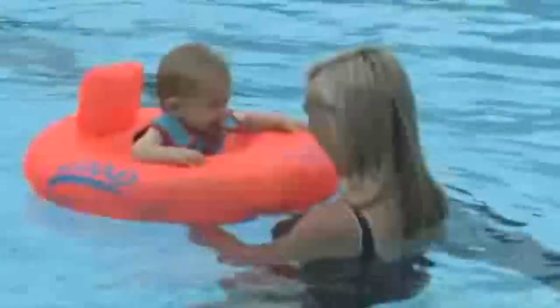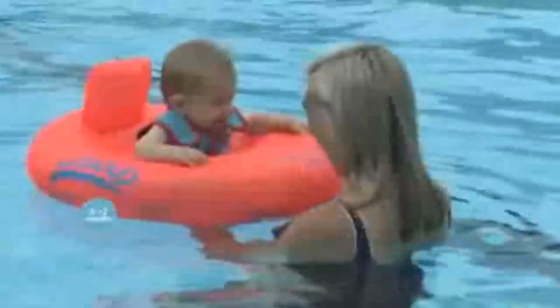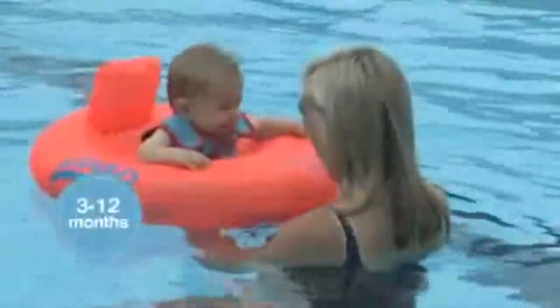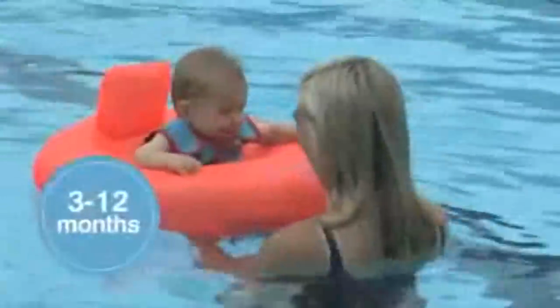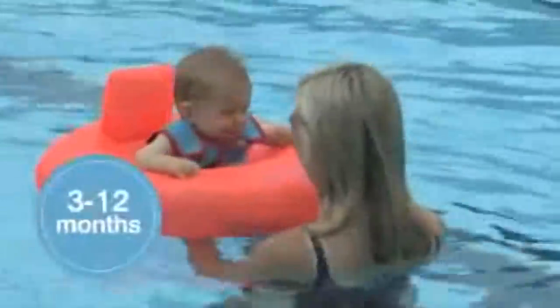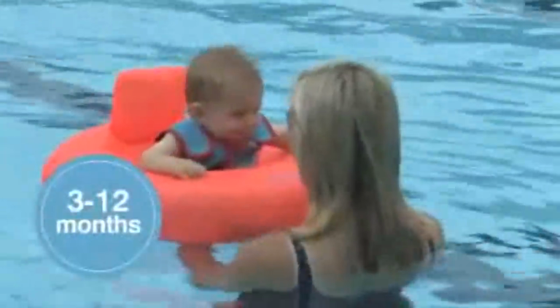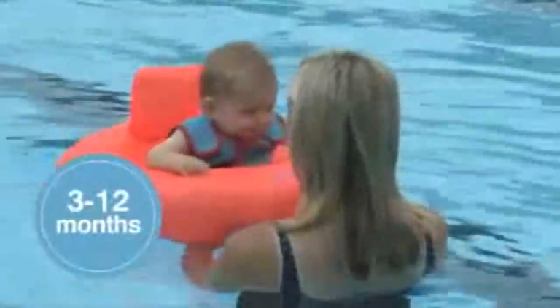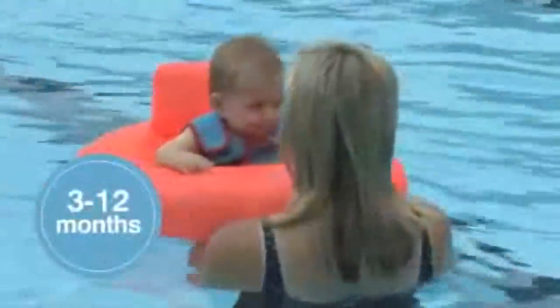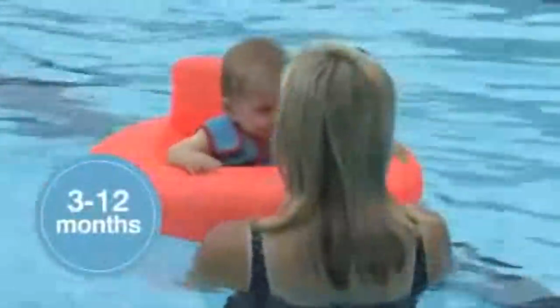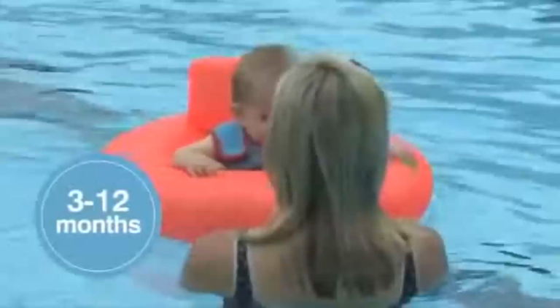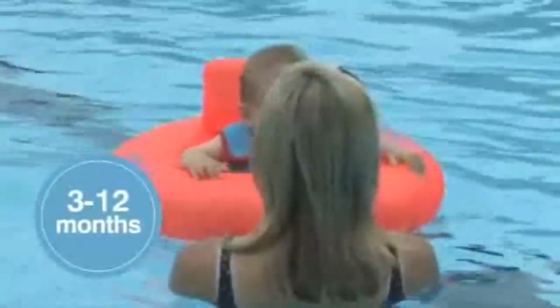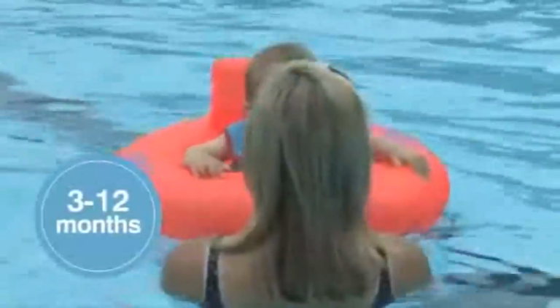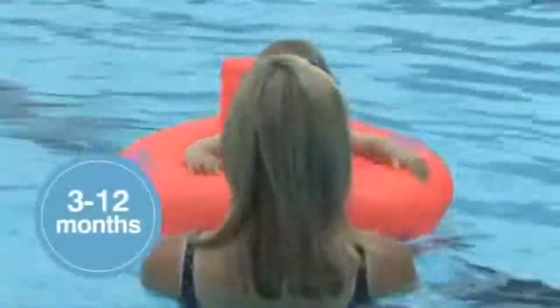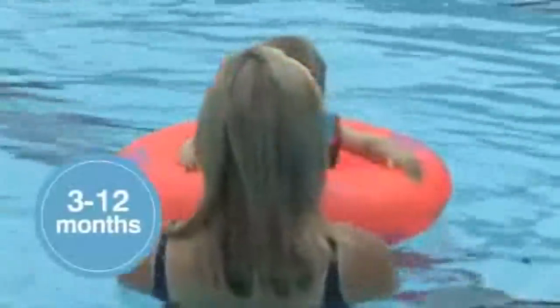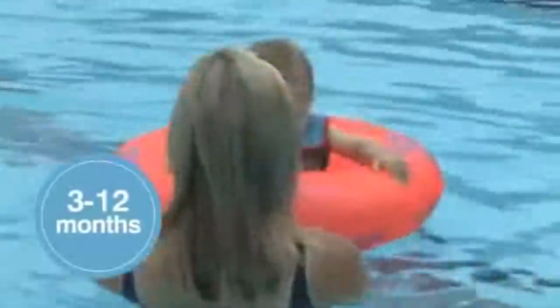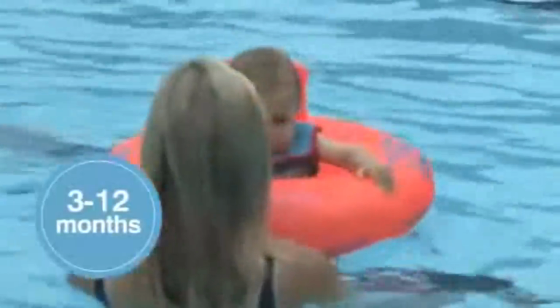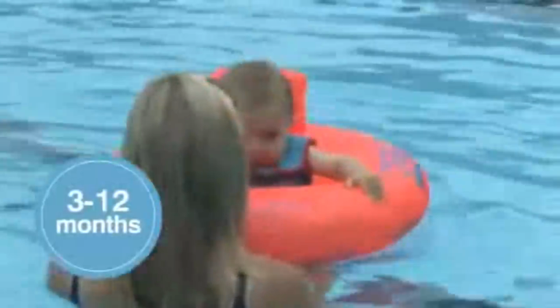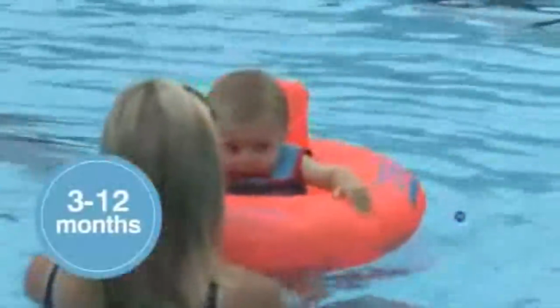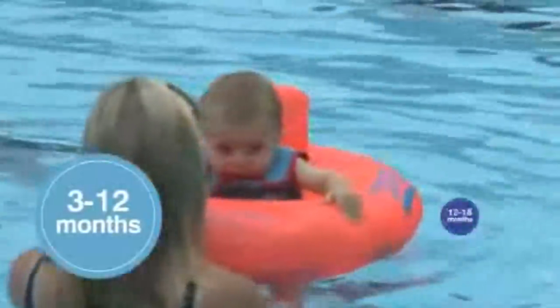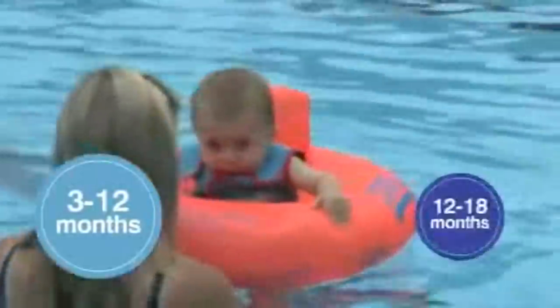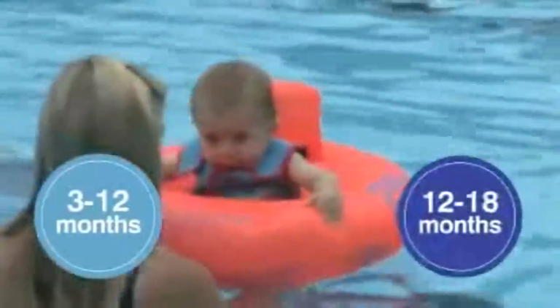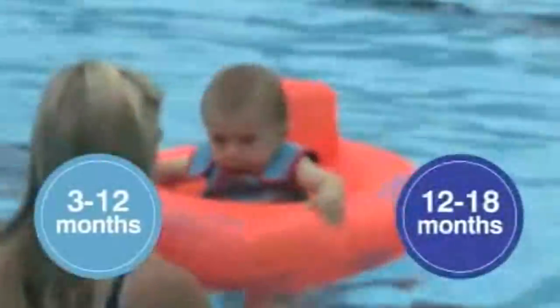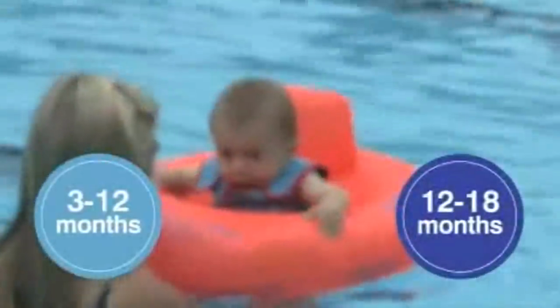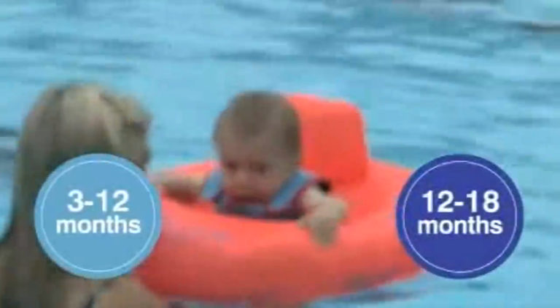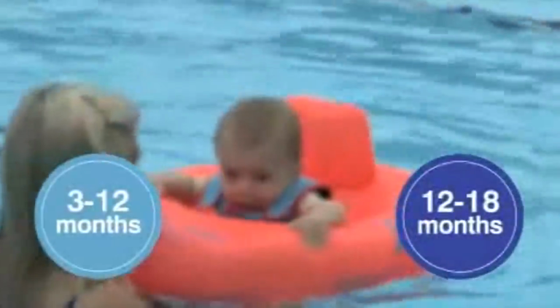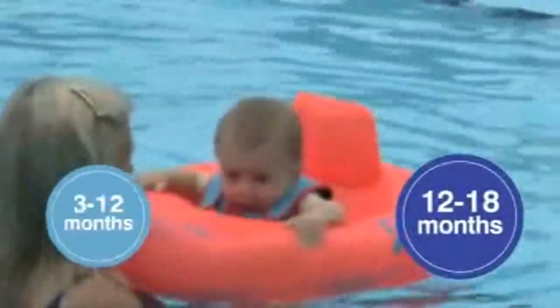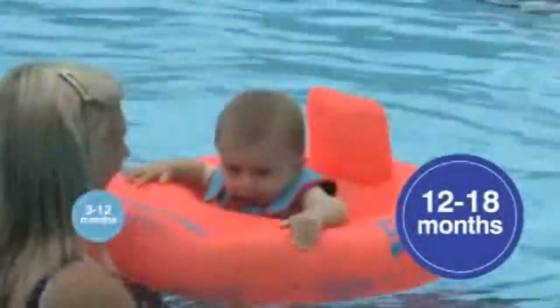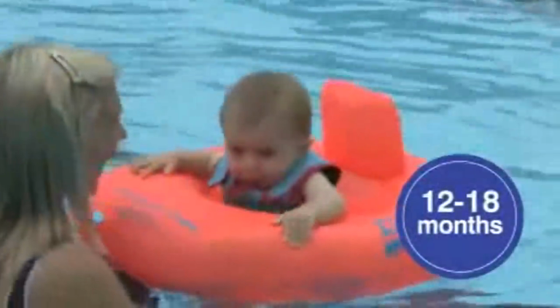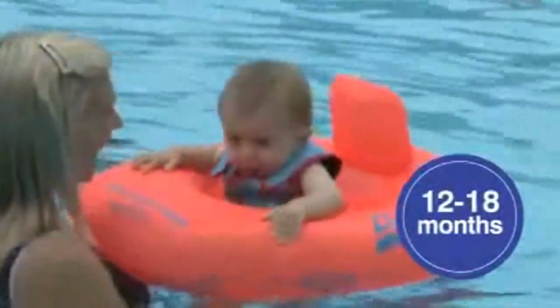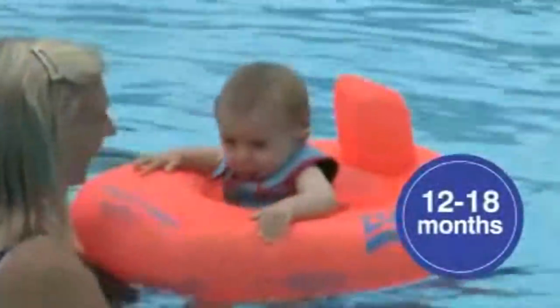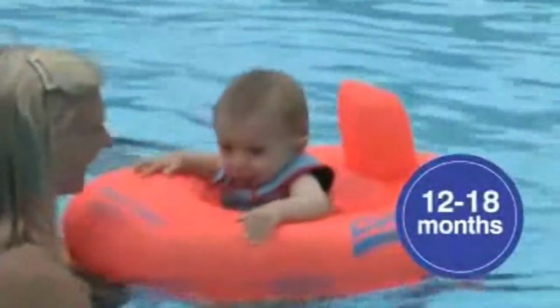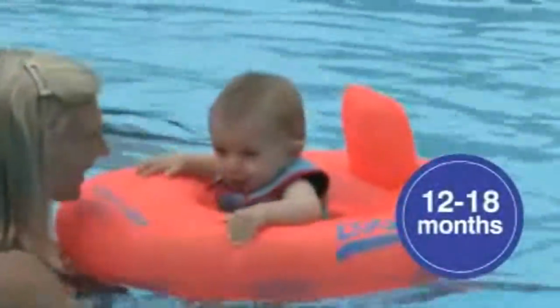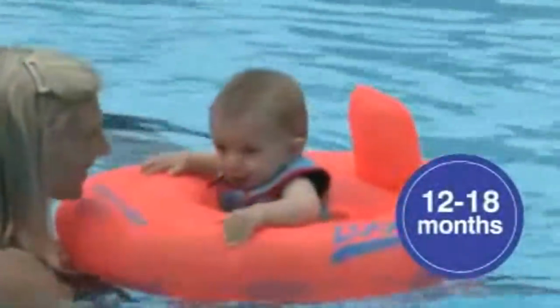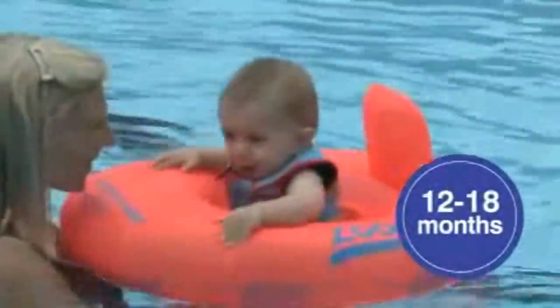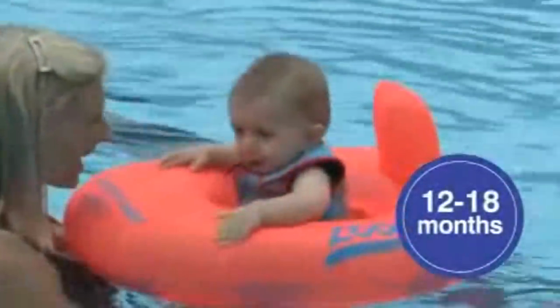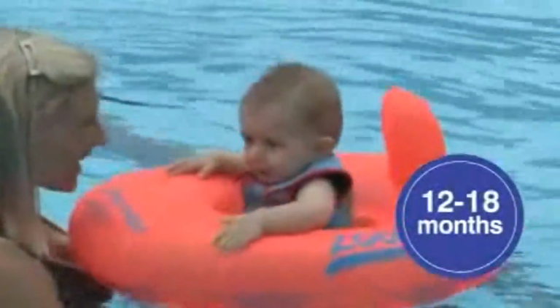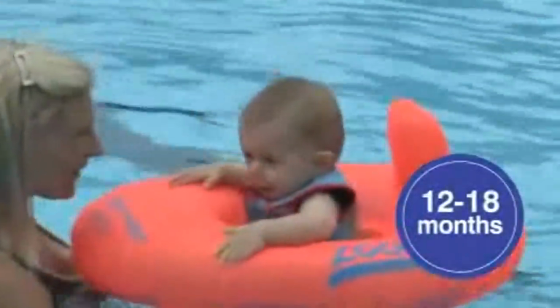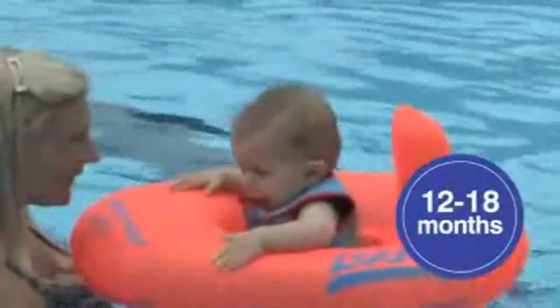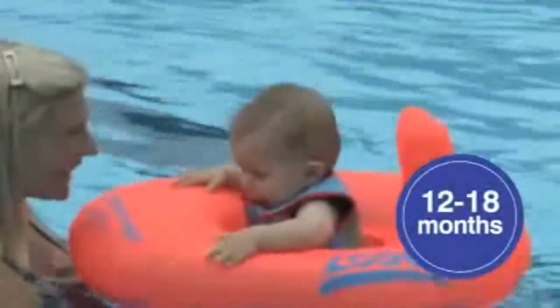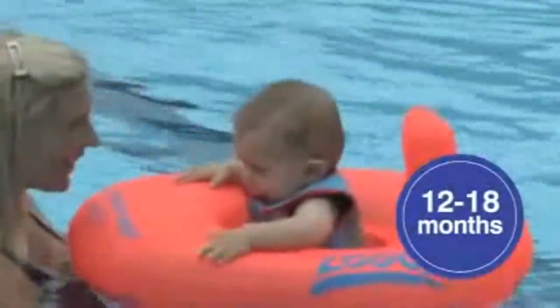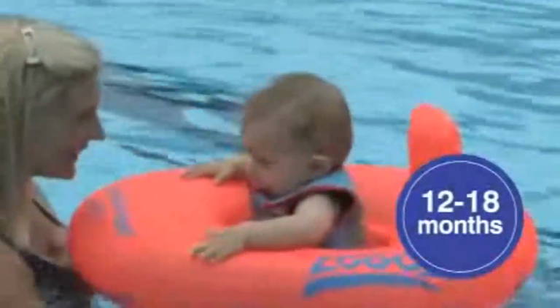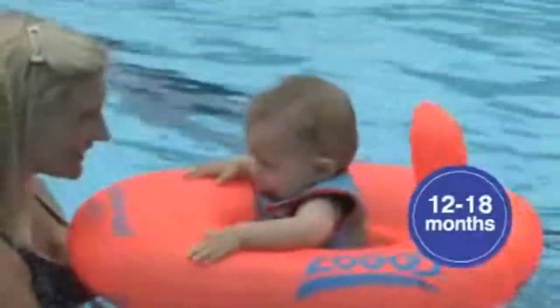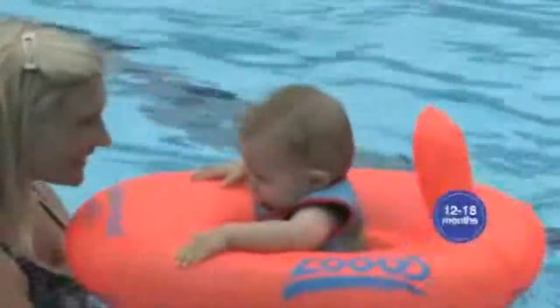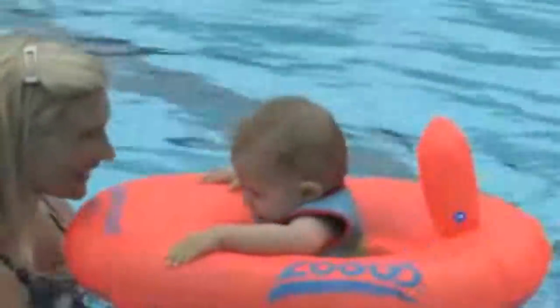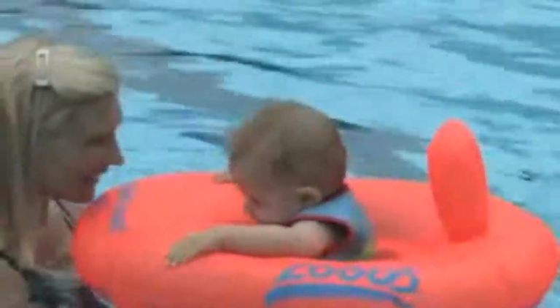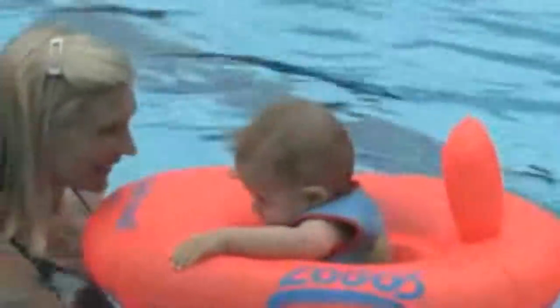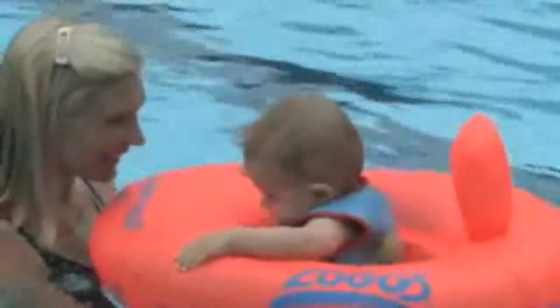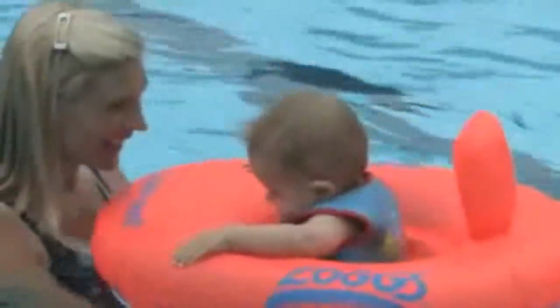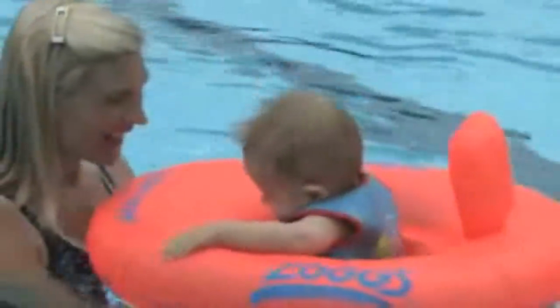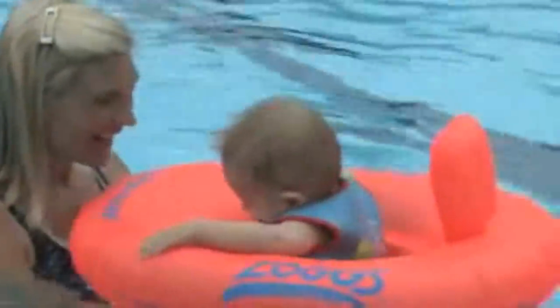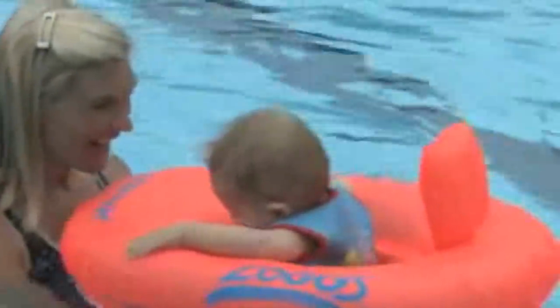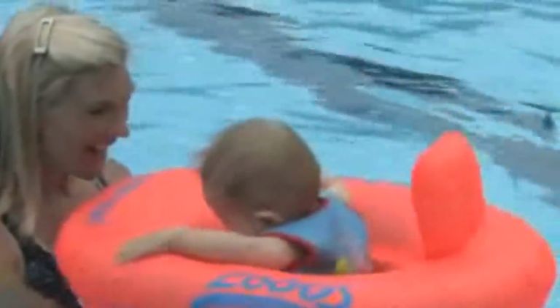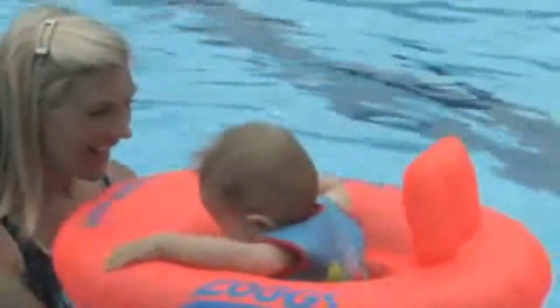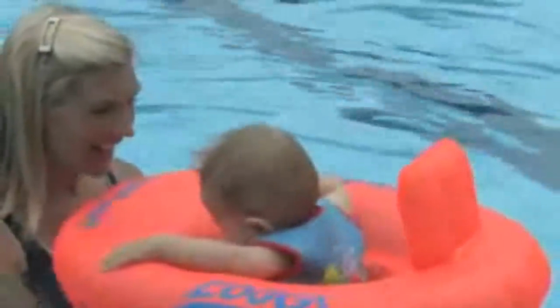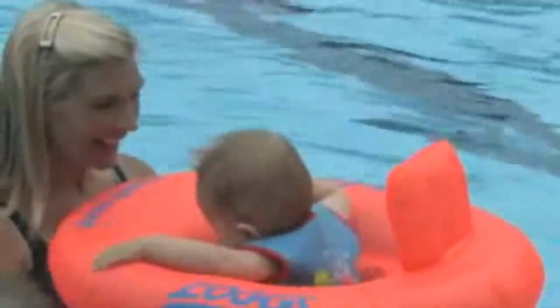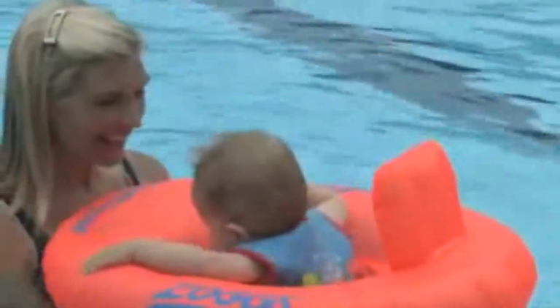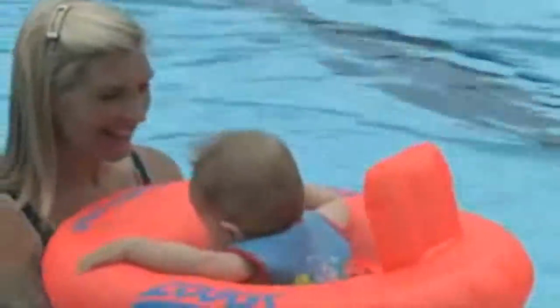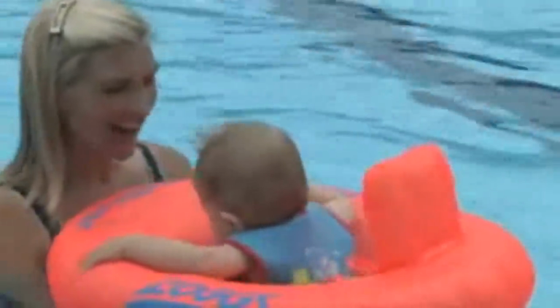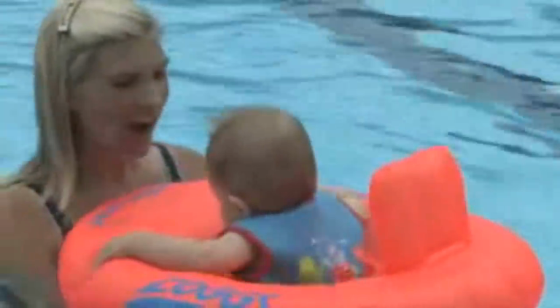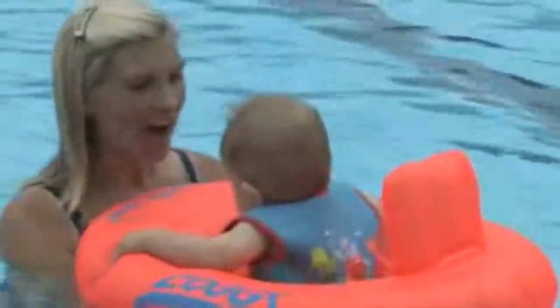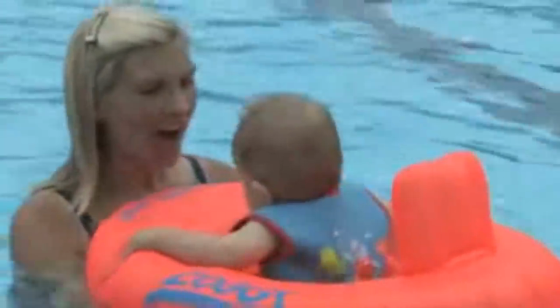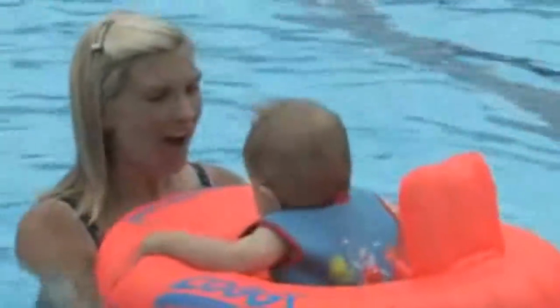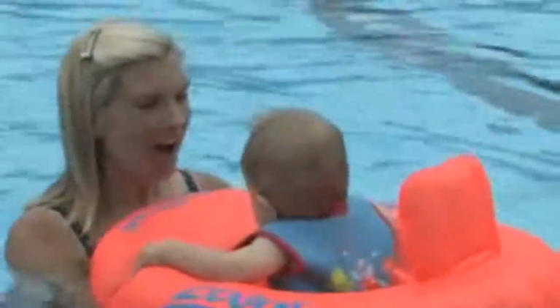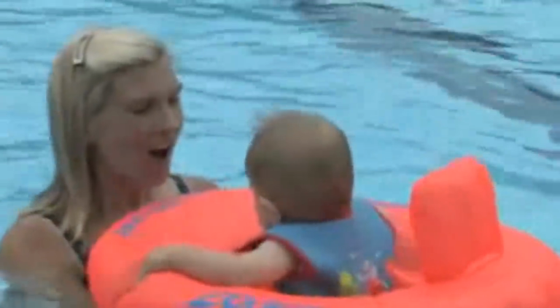Available in sizes 3 to 12 months and 12 to 18 months, in orange frost and pink frost.